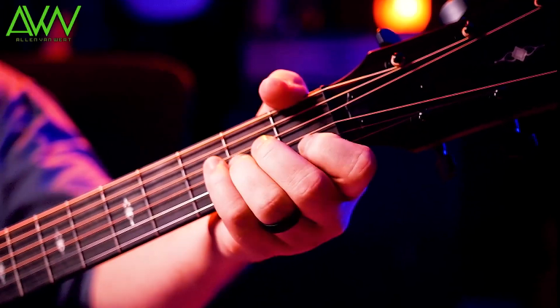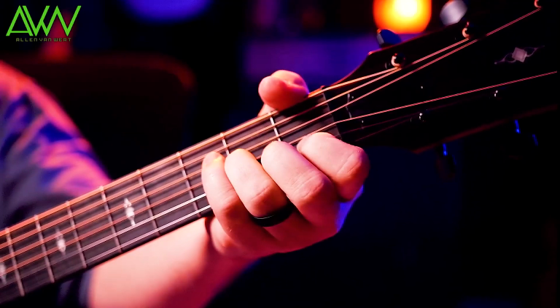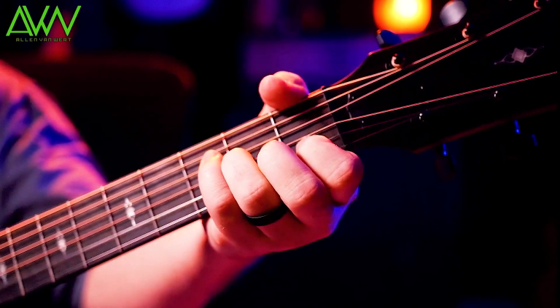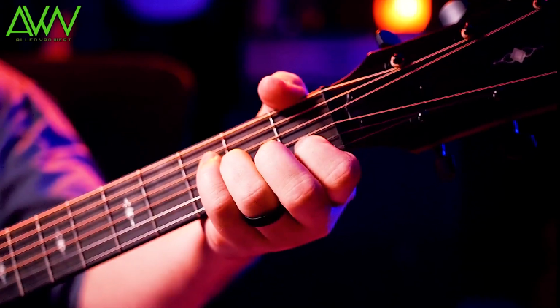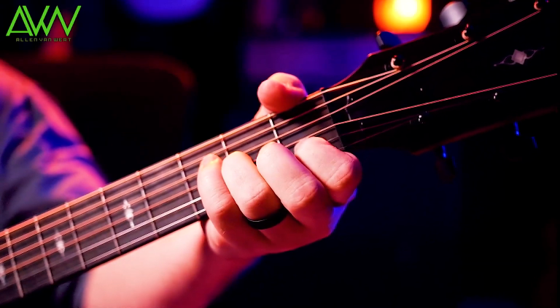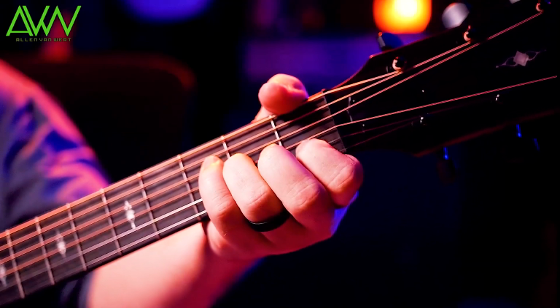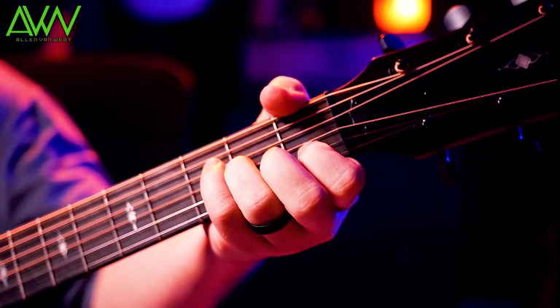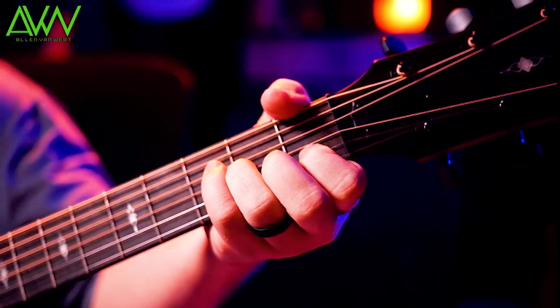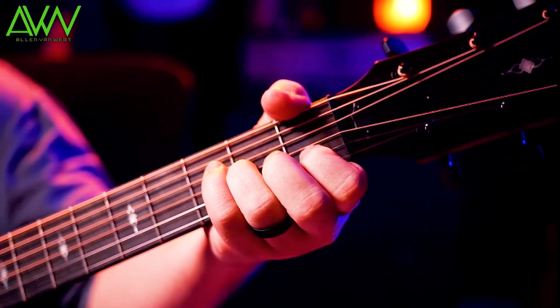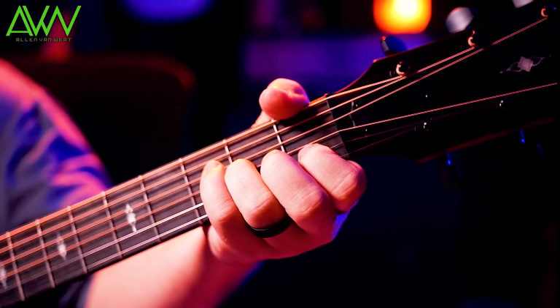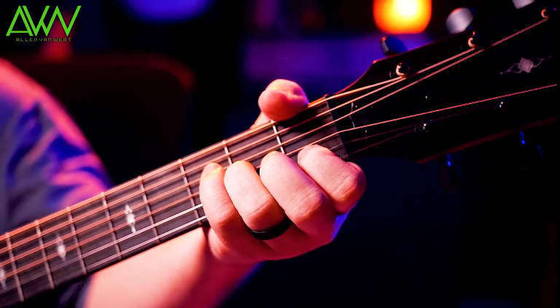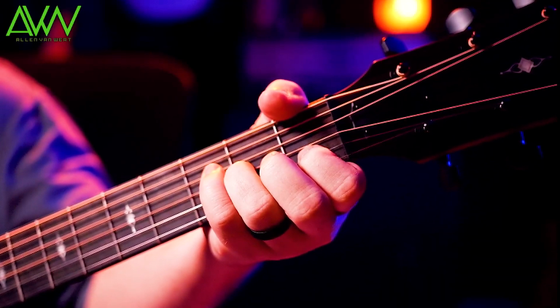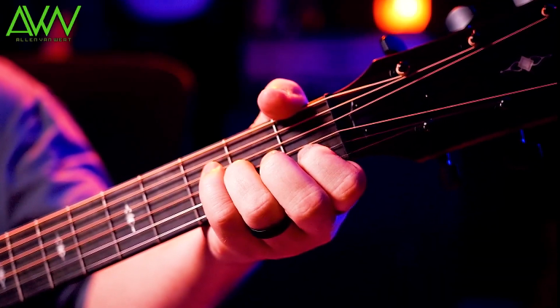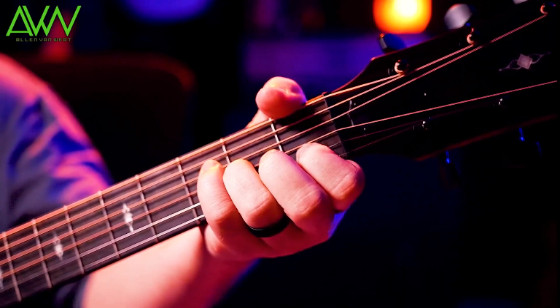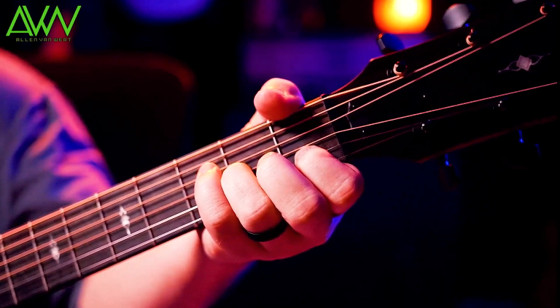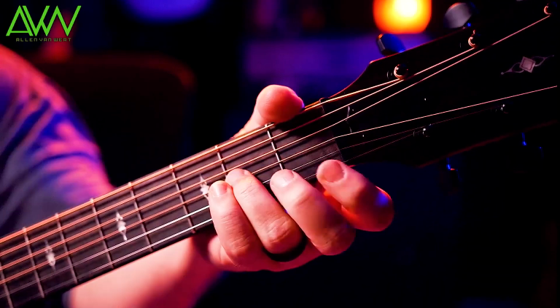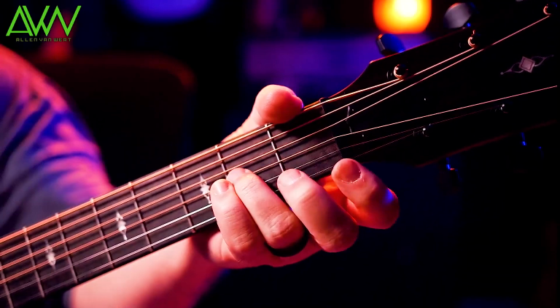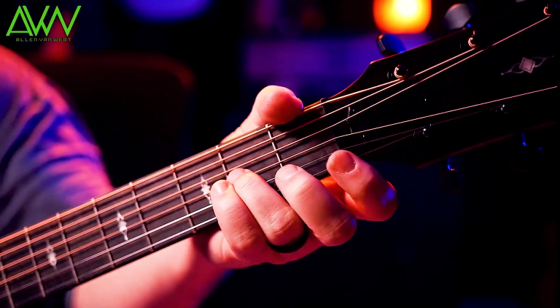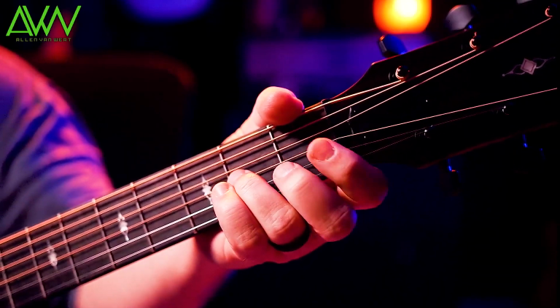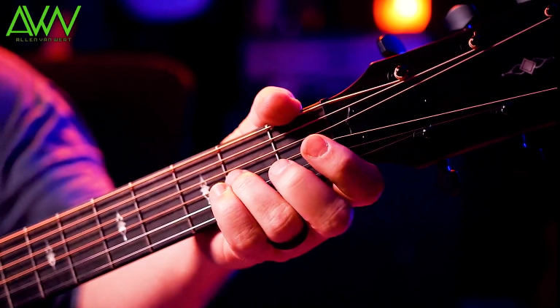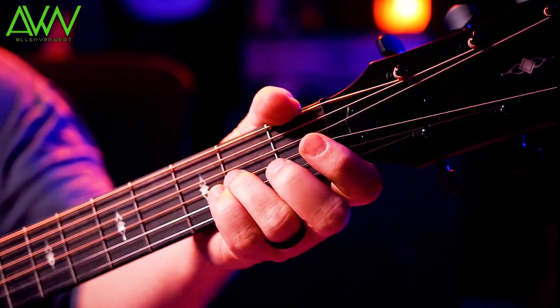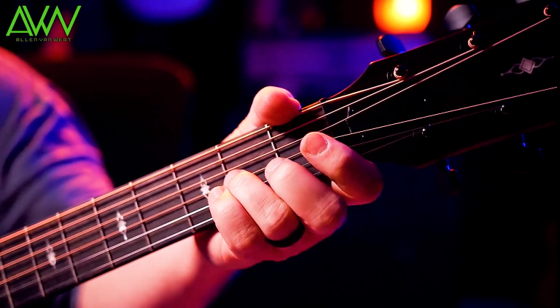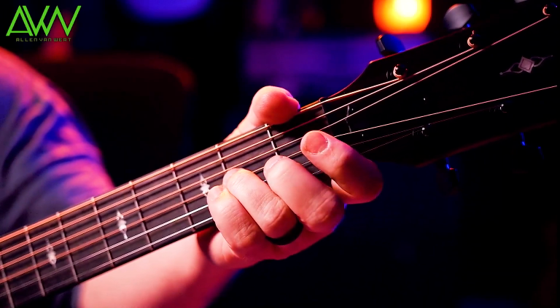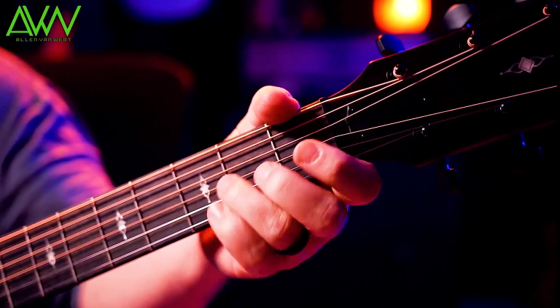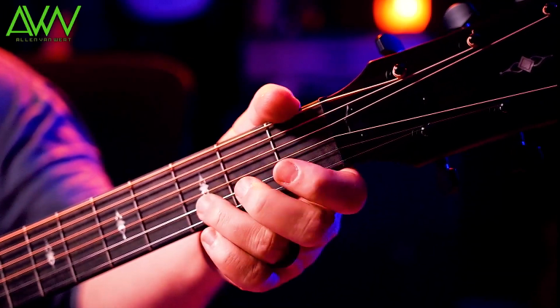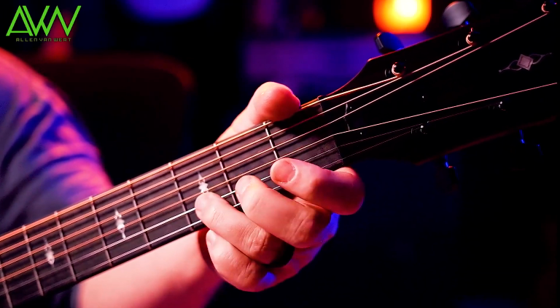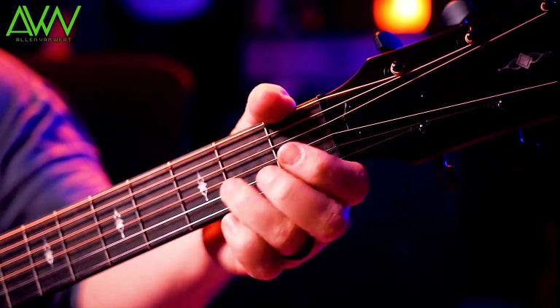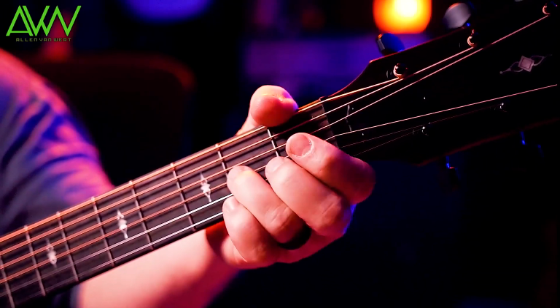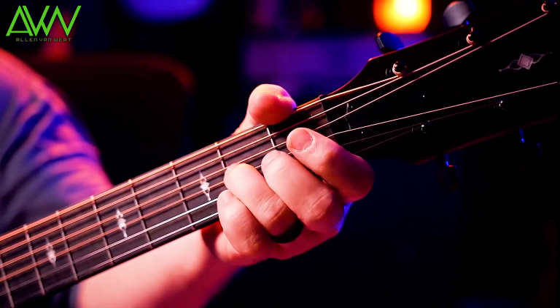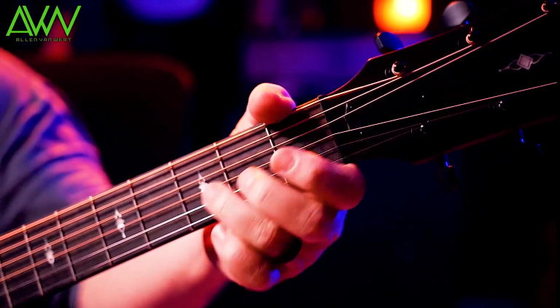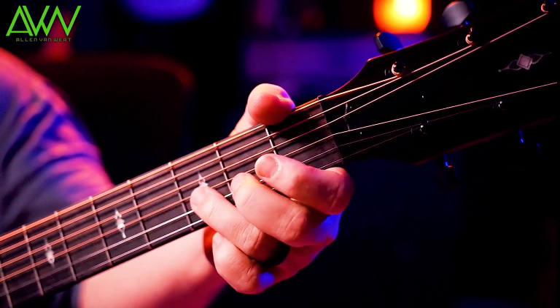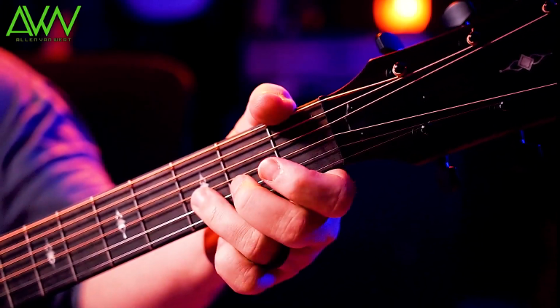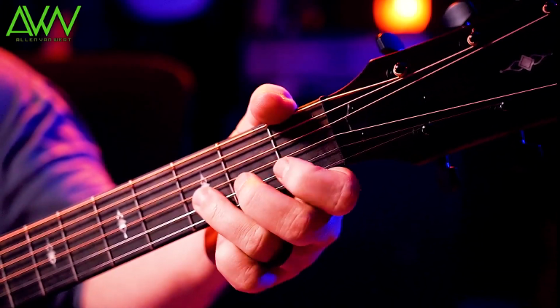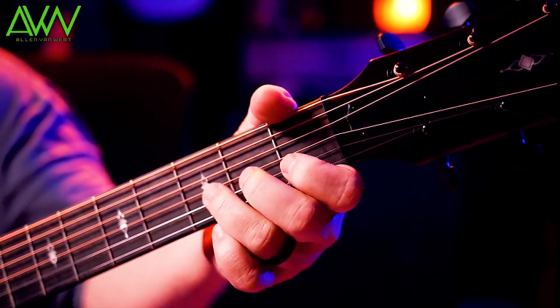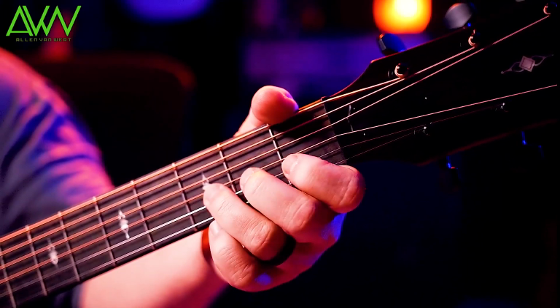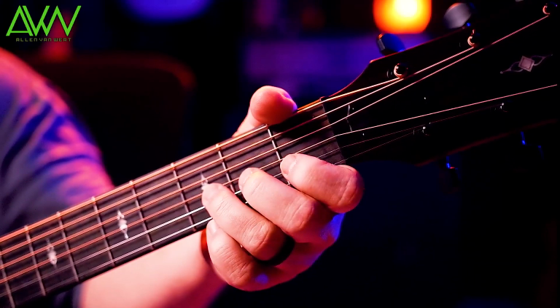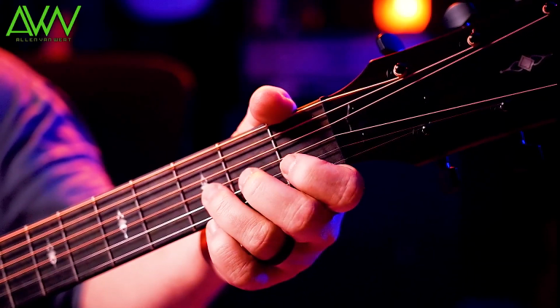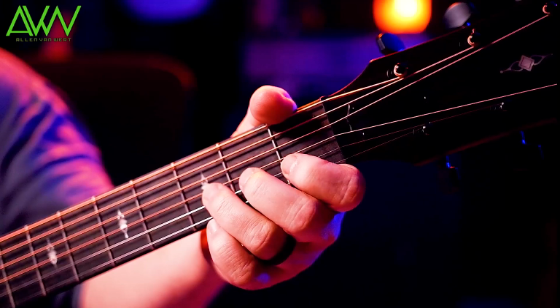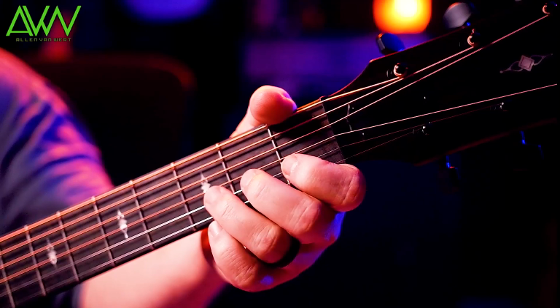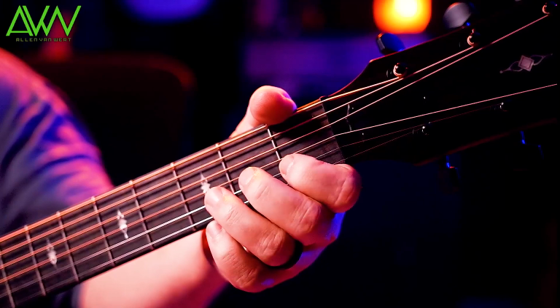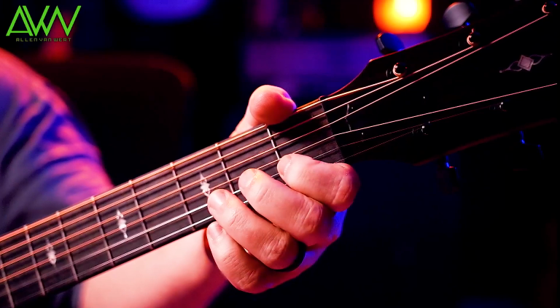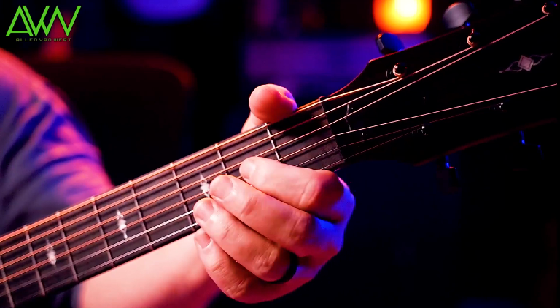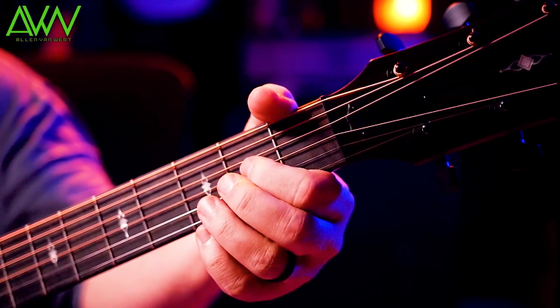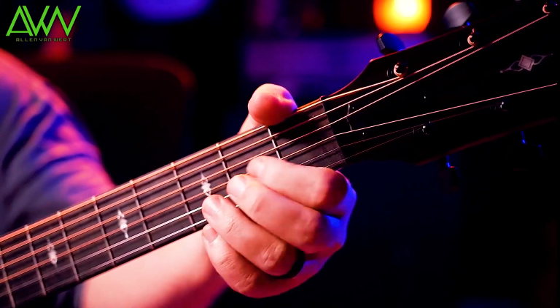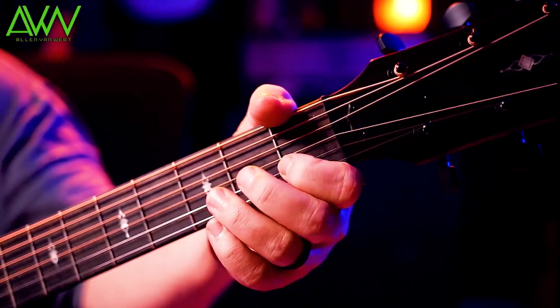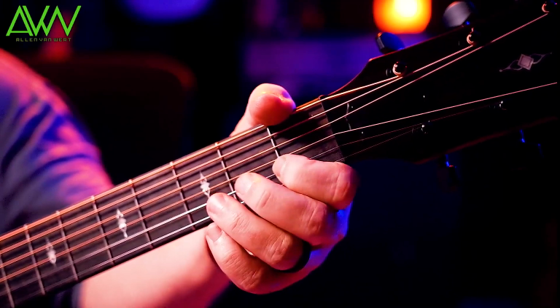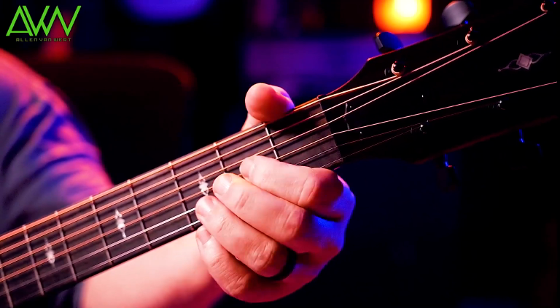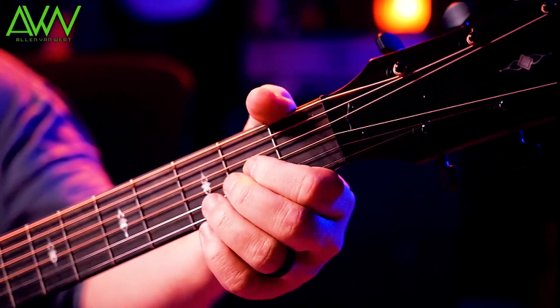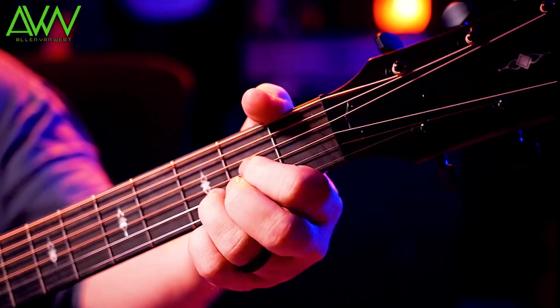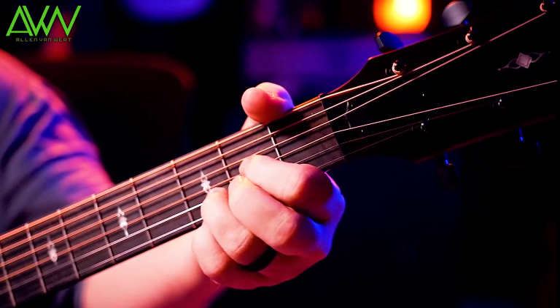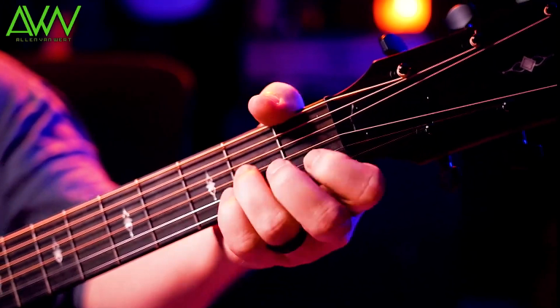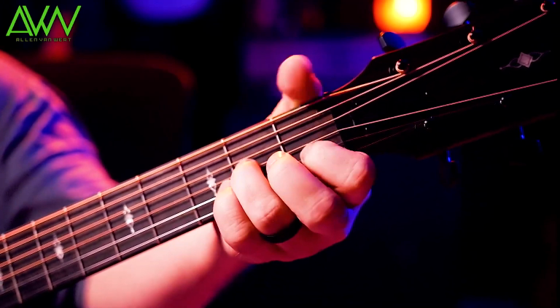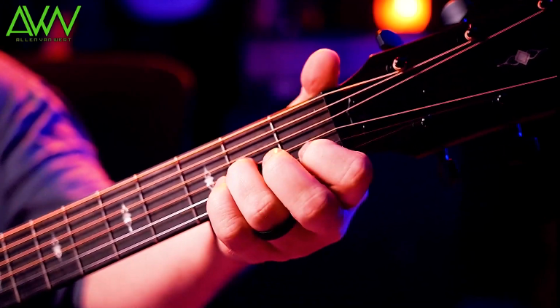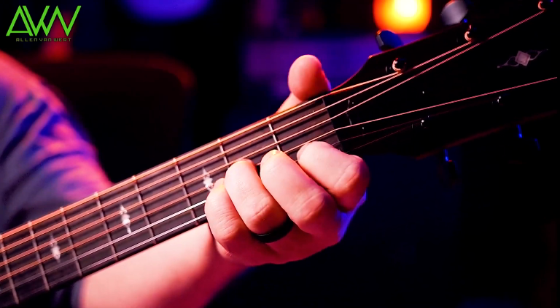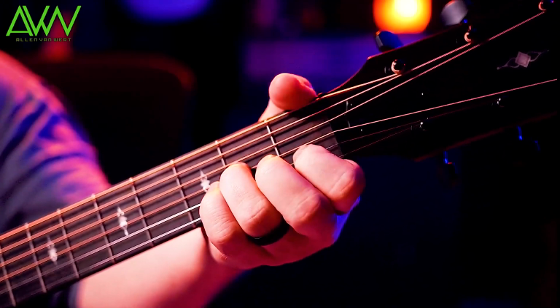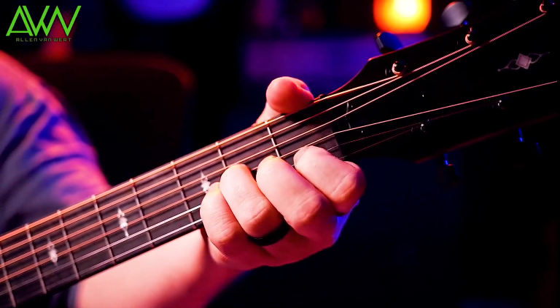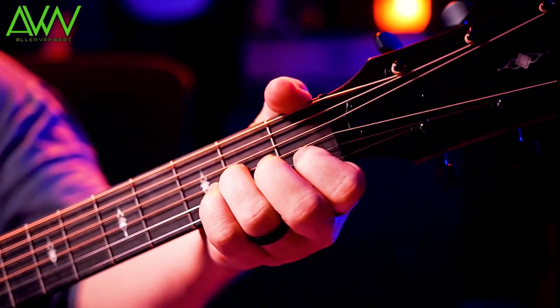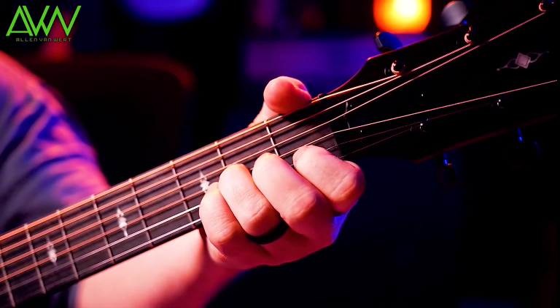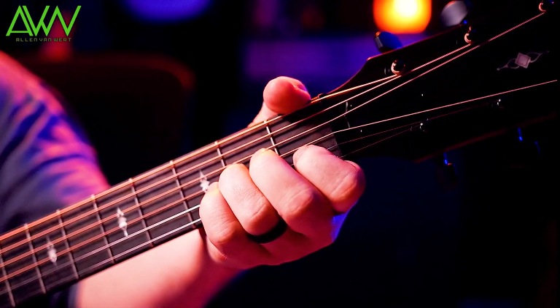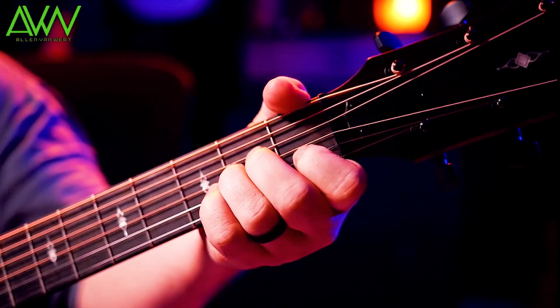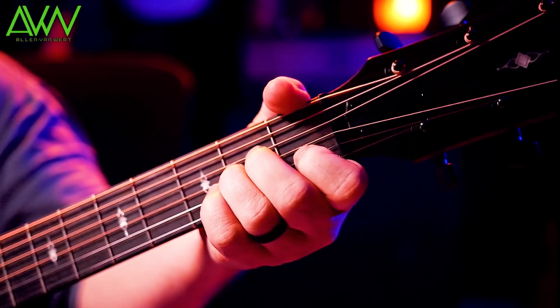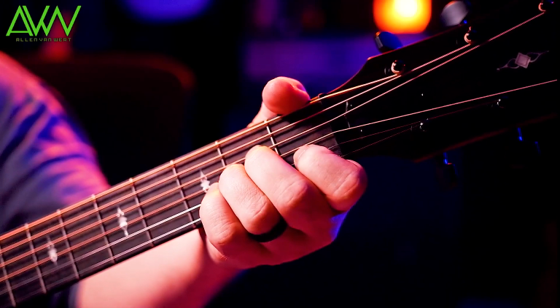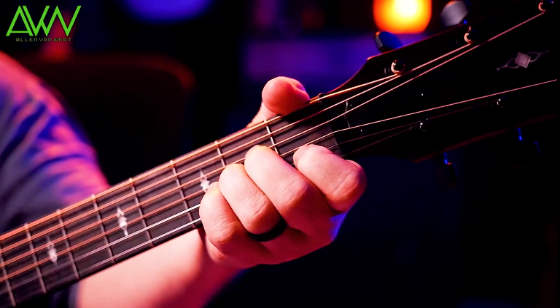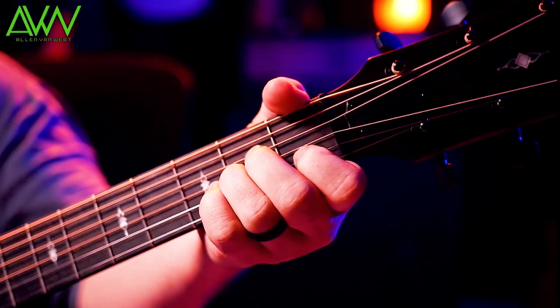Now the ring finger and the index. Where does the ring finger go? Where does the index go? Like that — do those slow just for a moment.